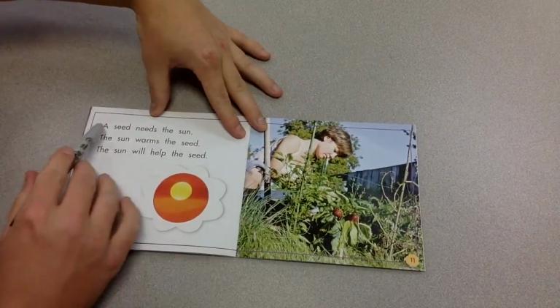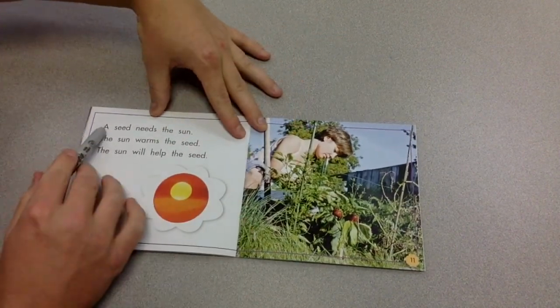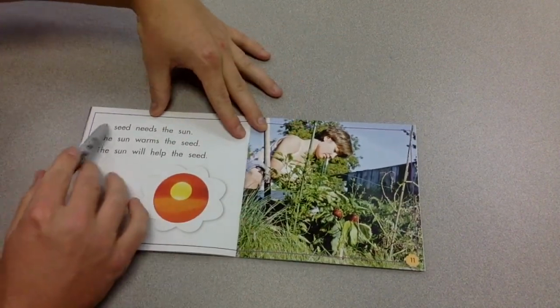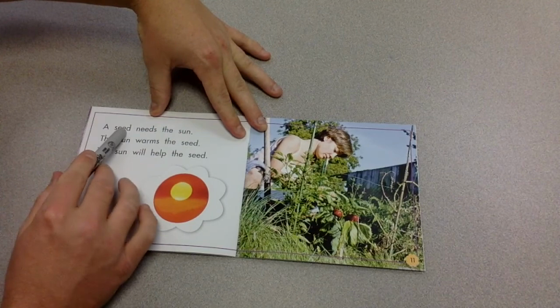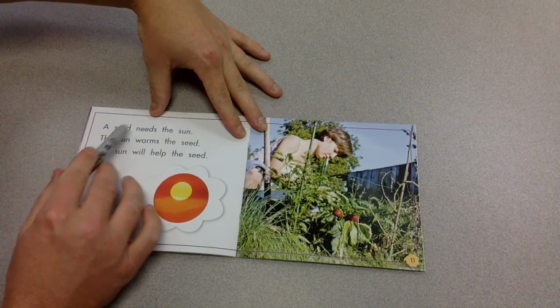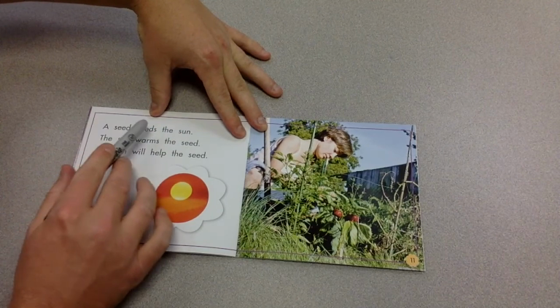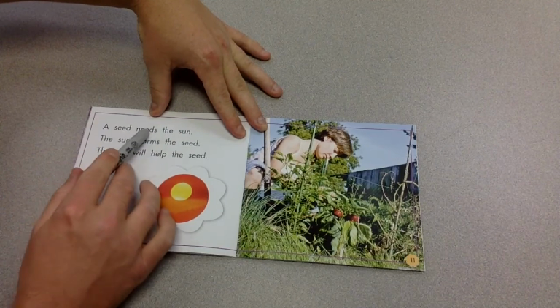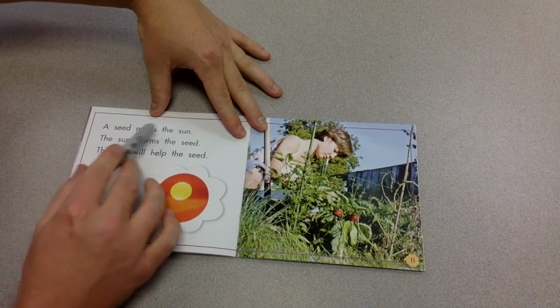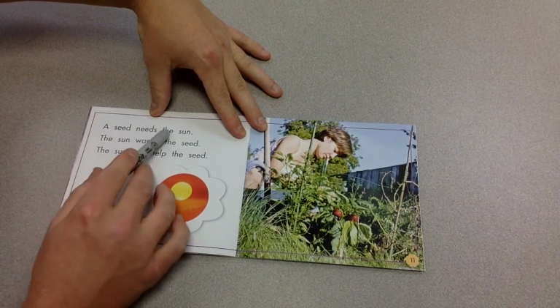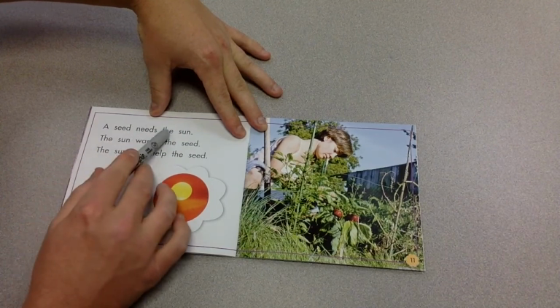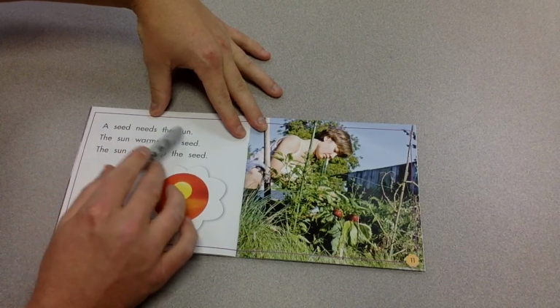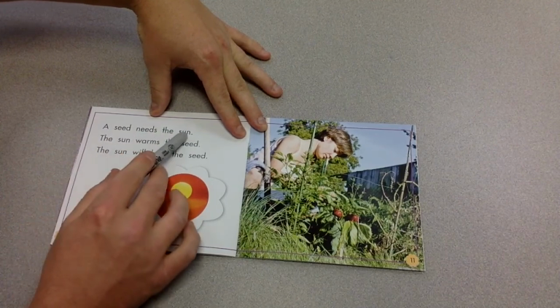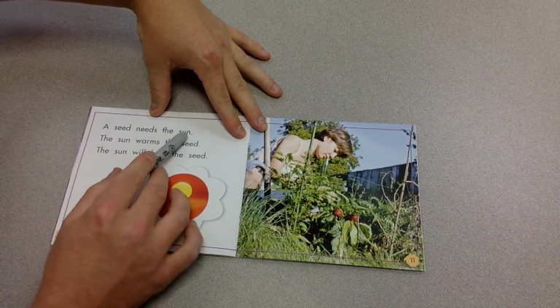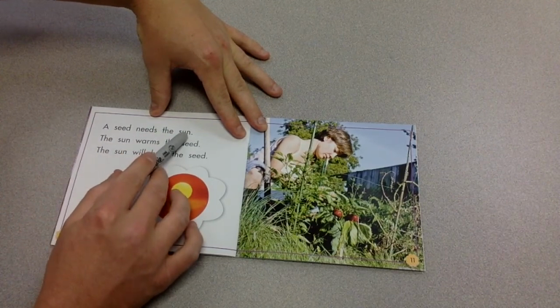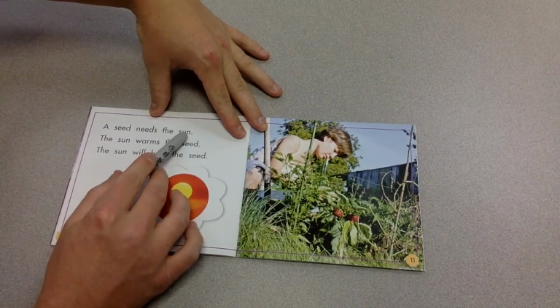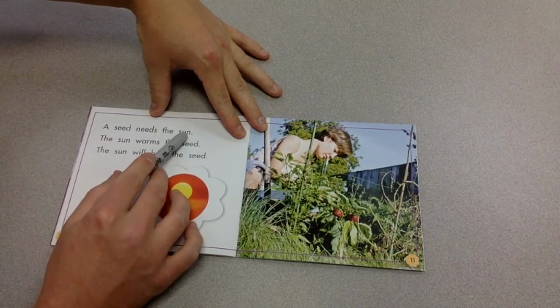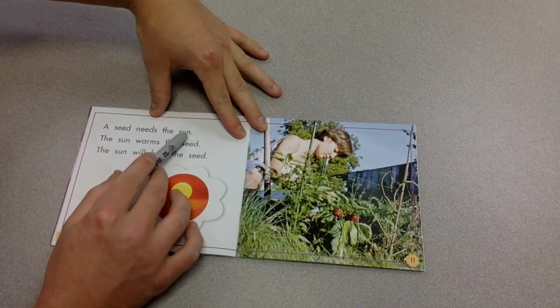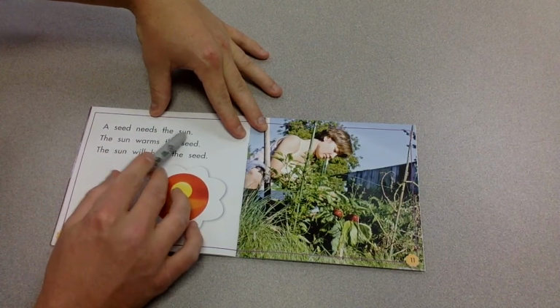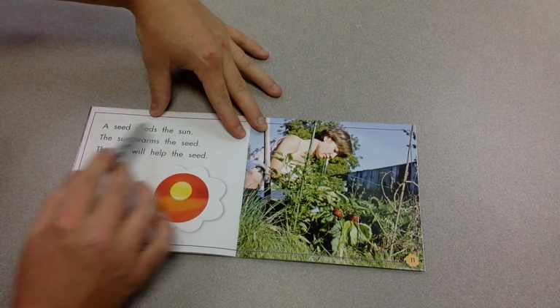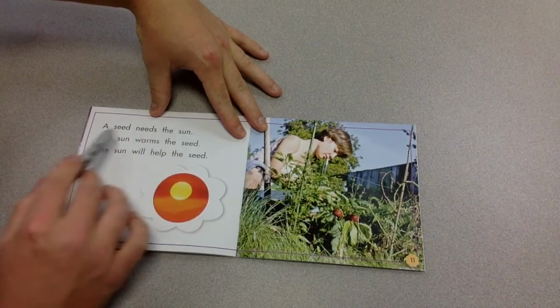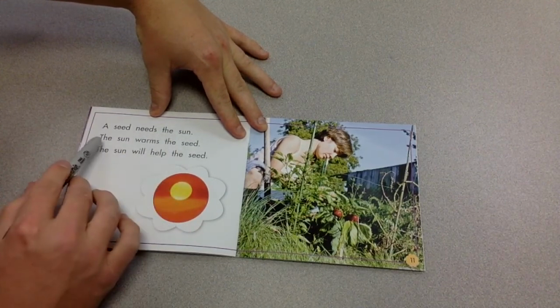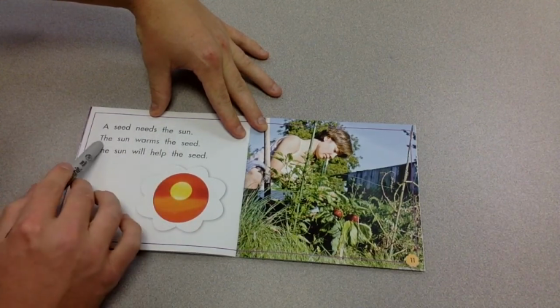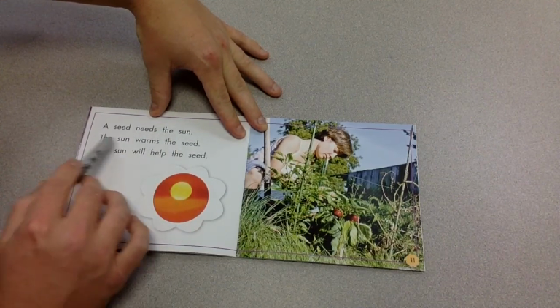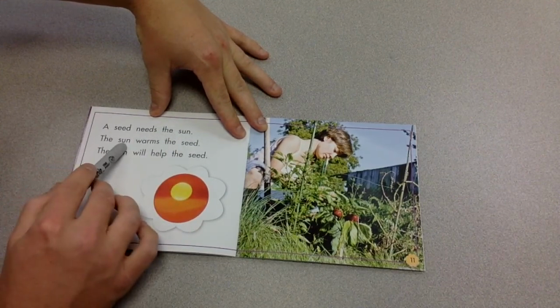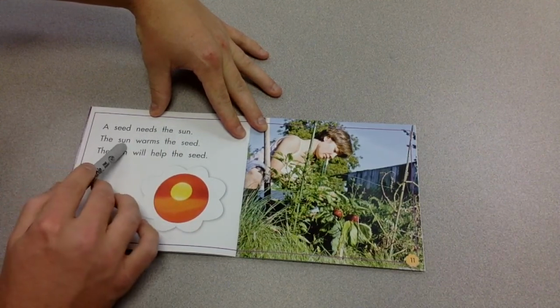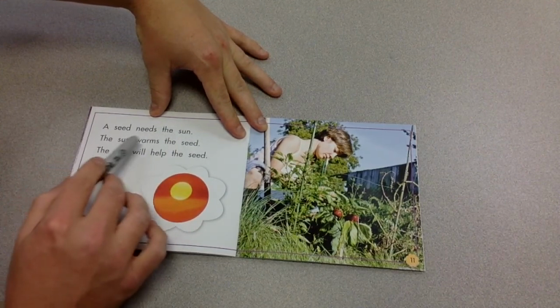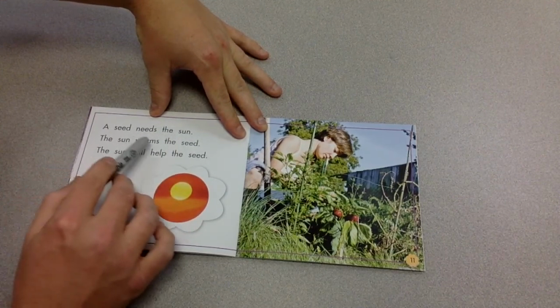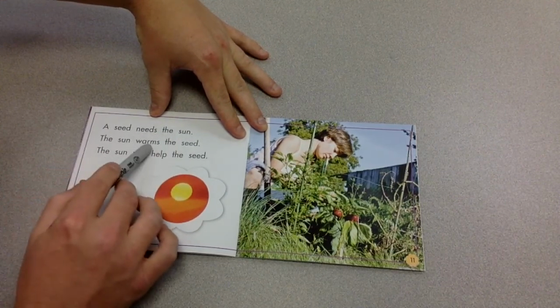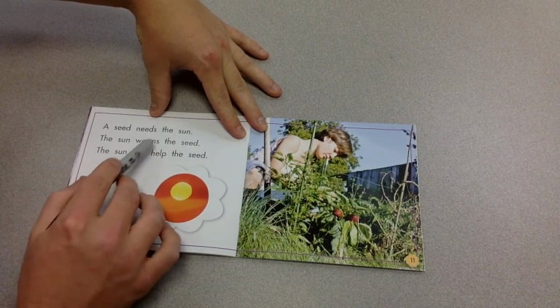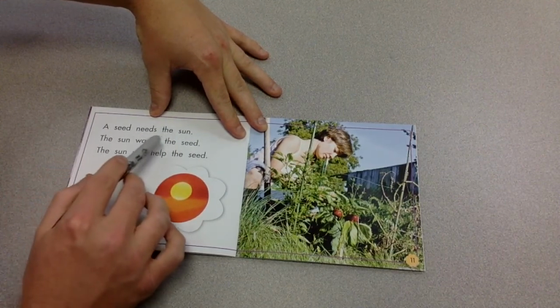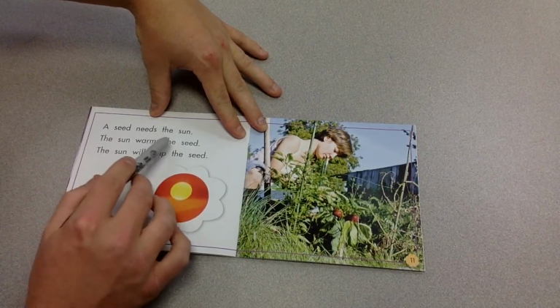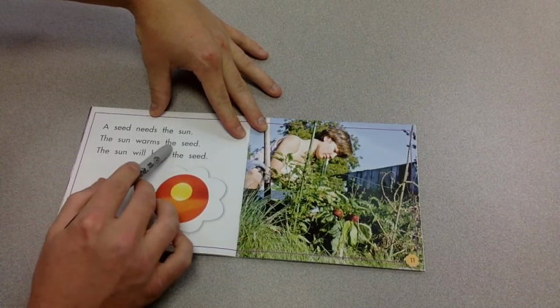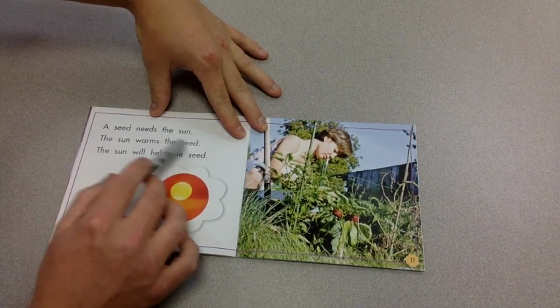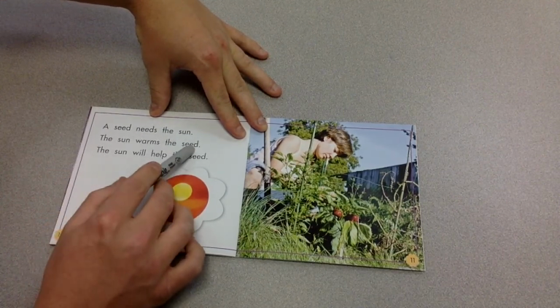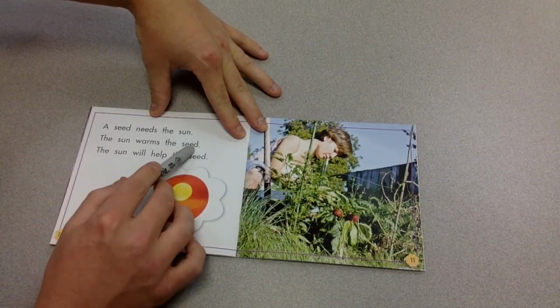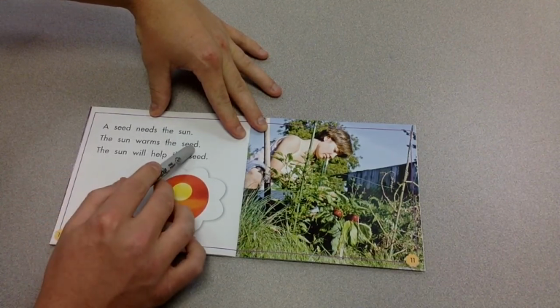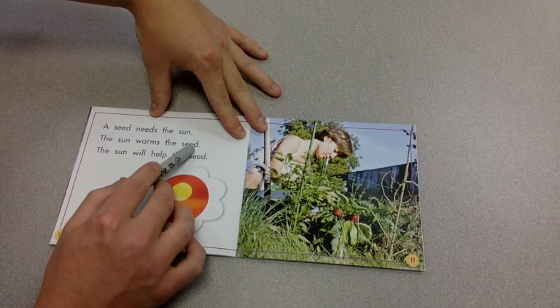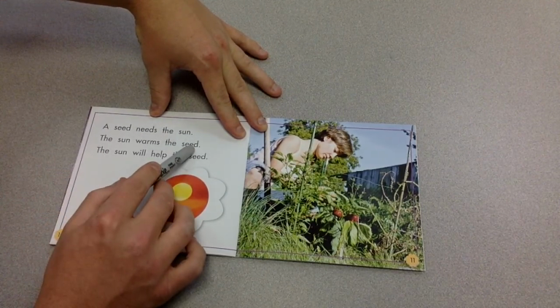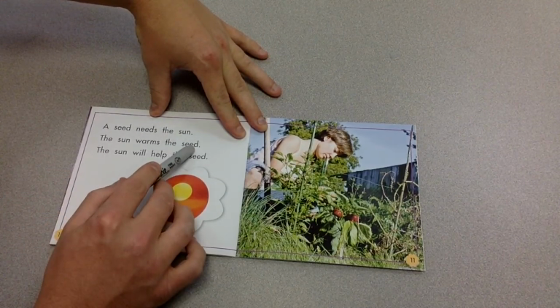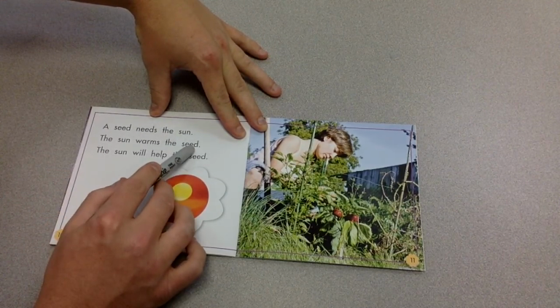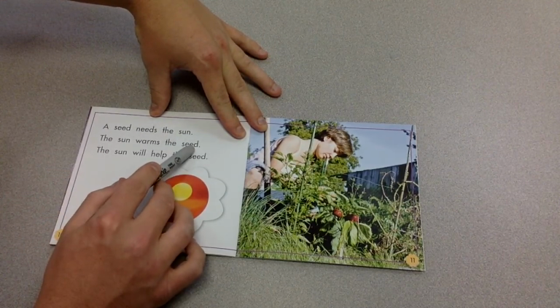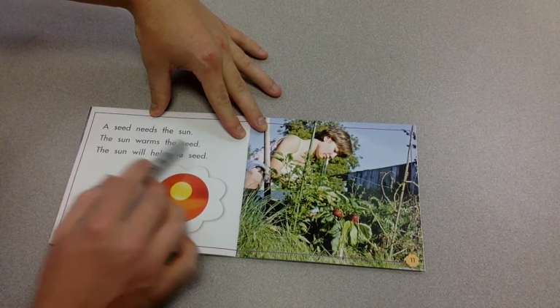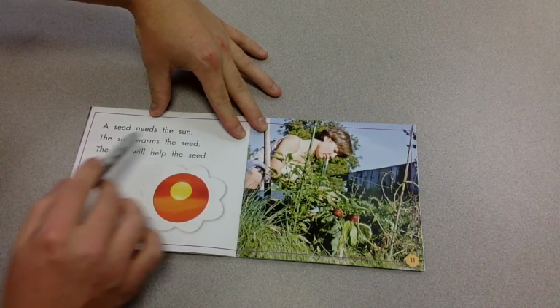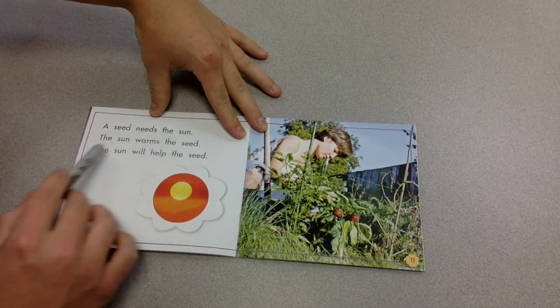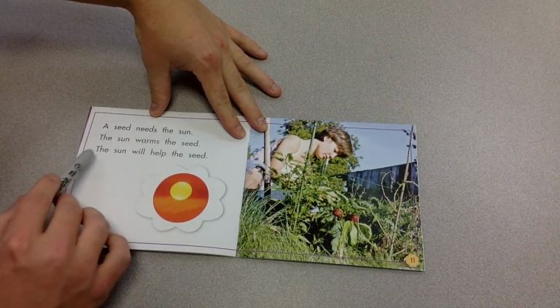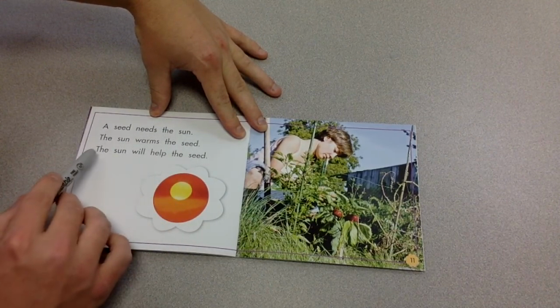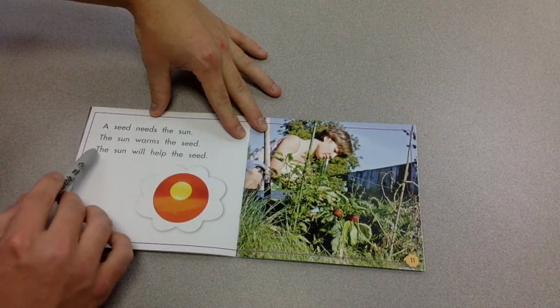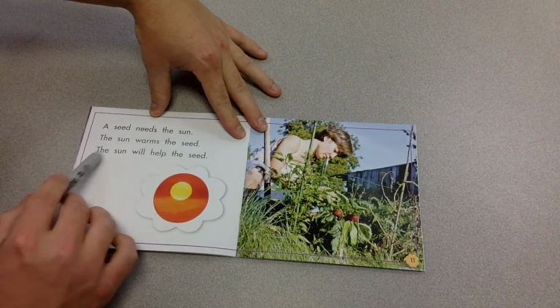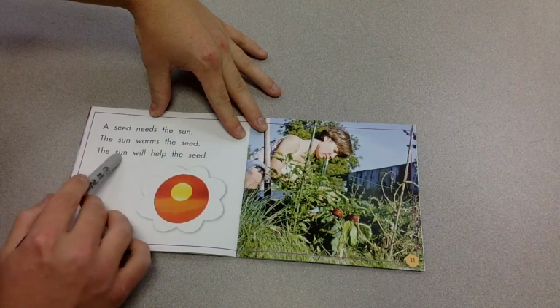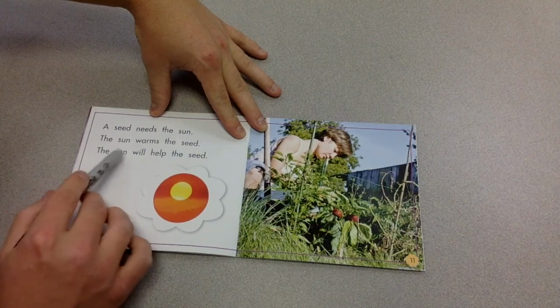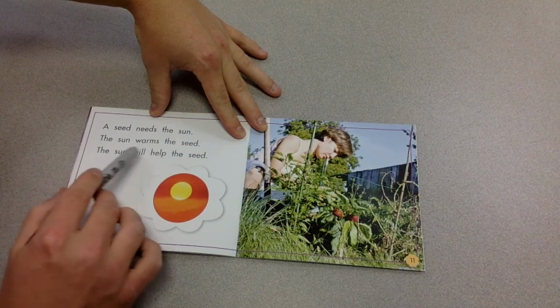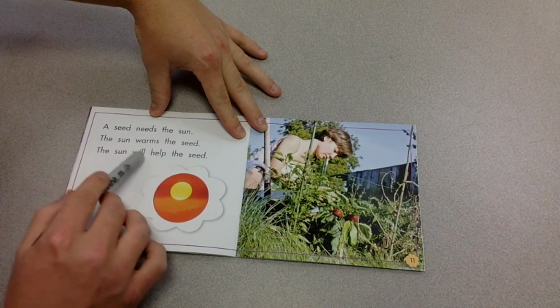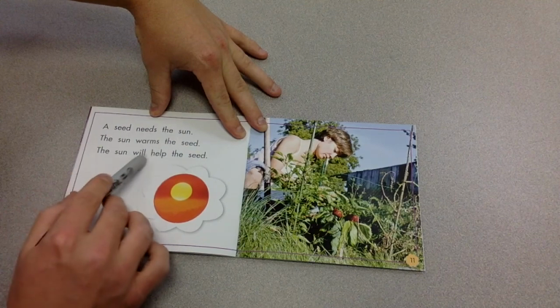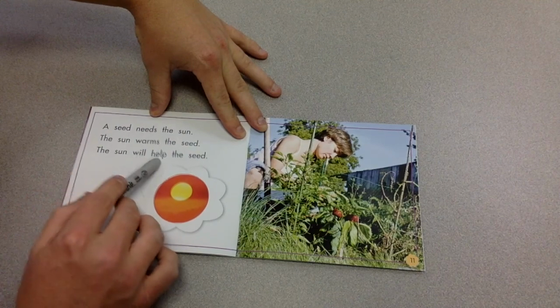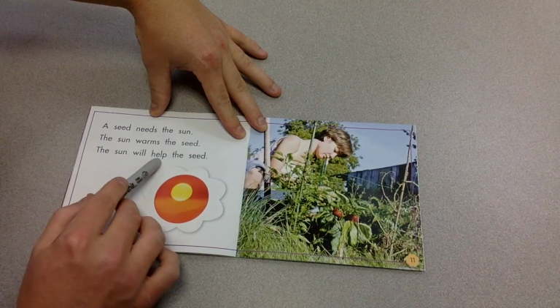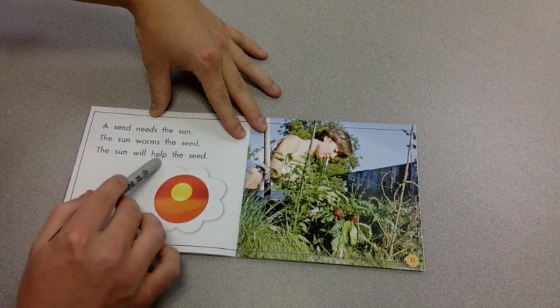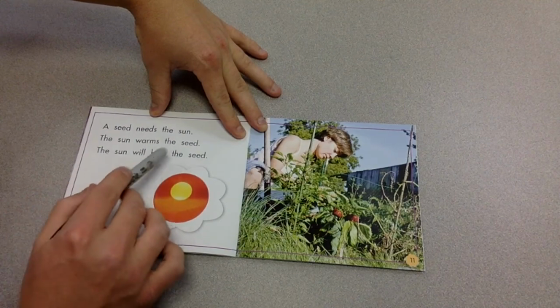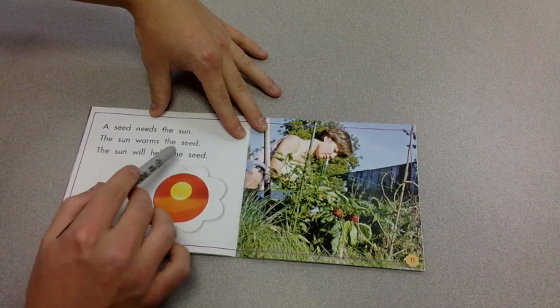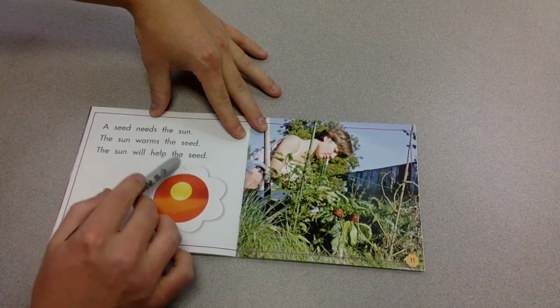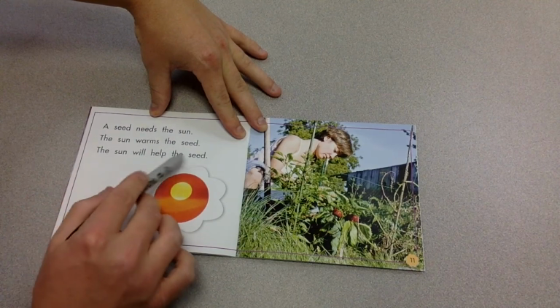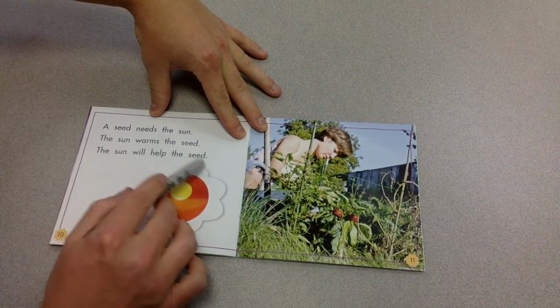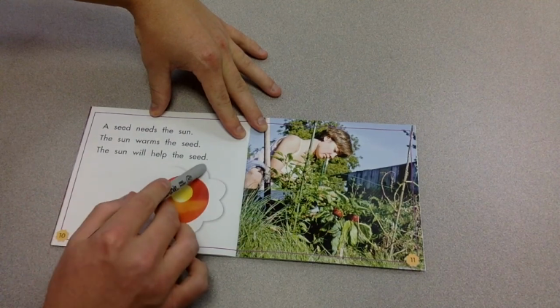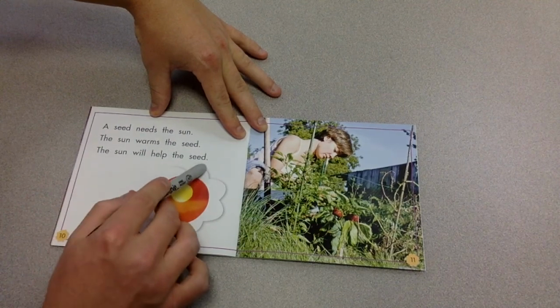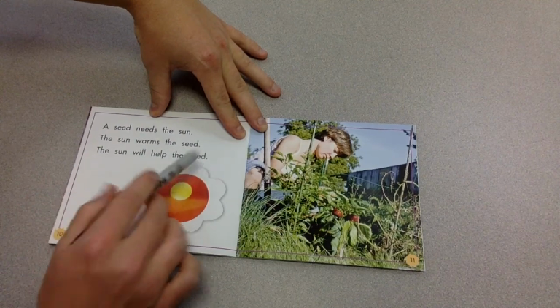A seed needs the sun. The sun warms the seed. The sun will help the seed.